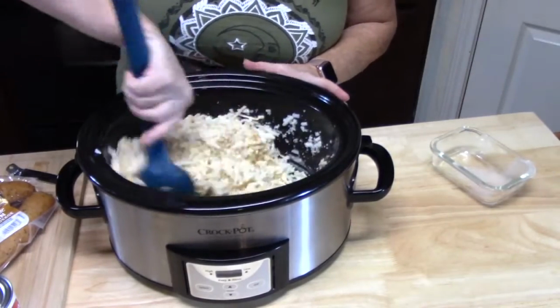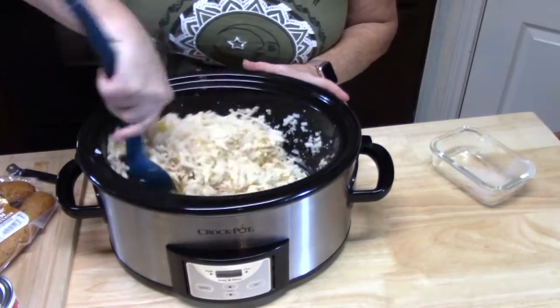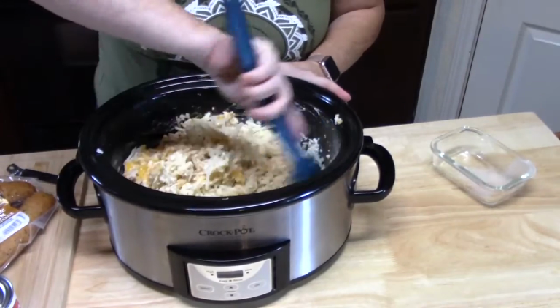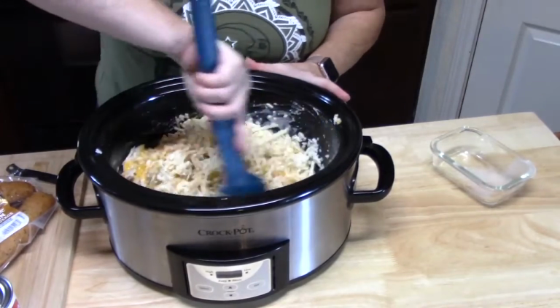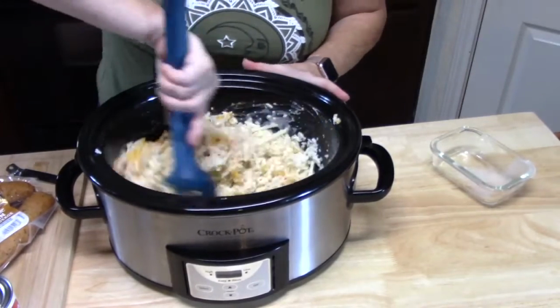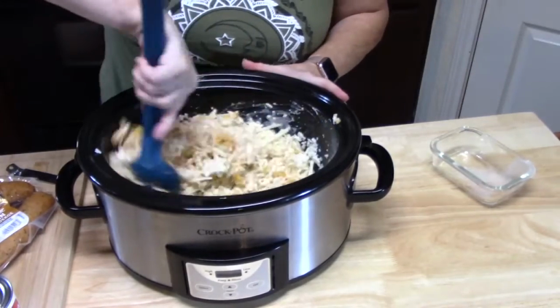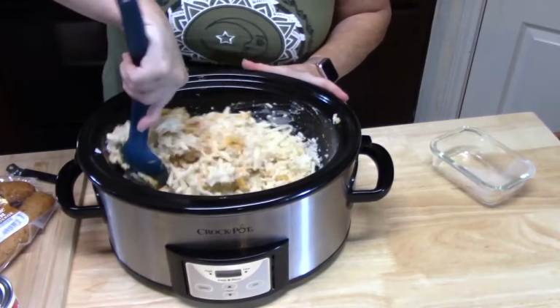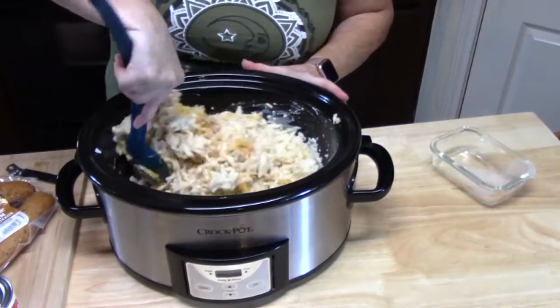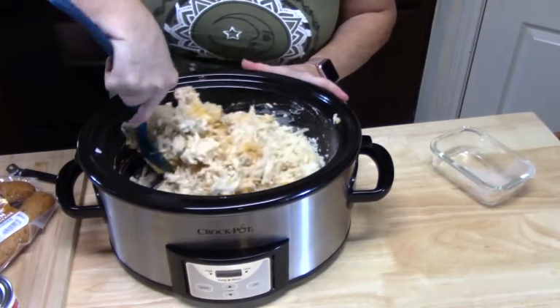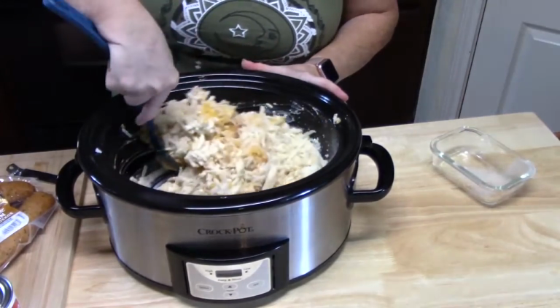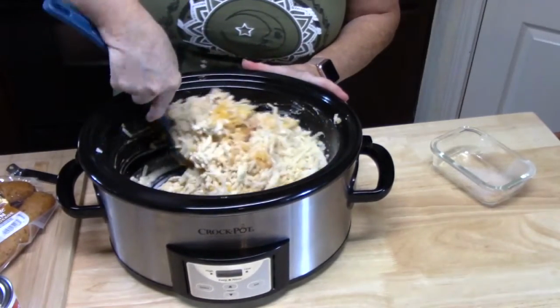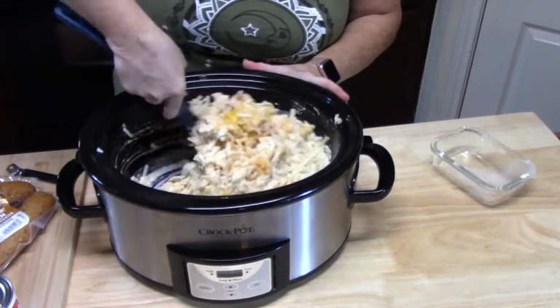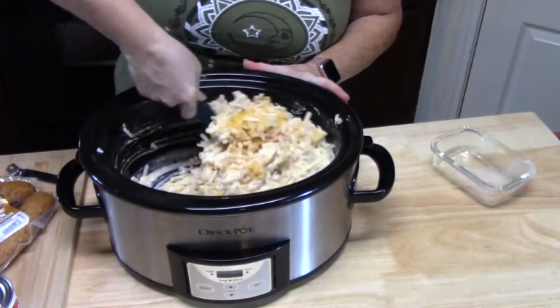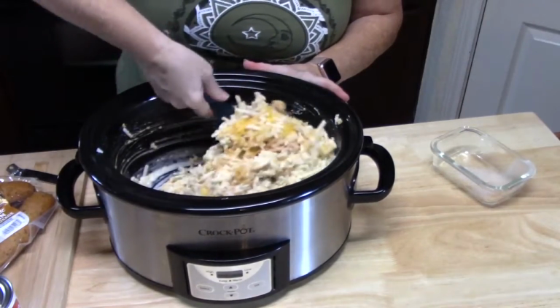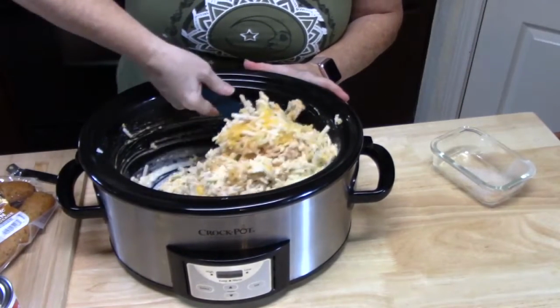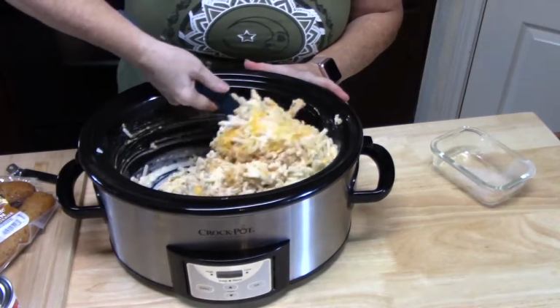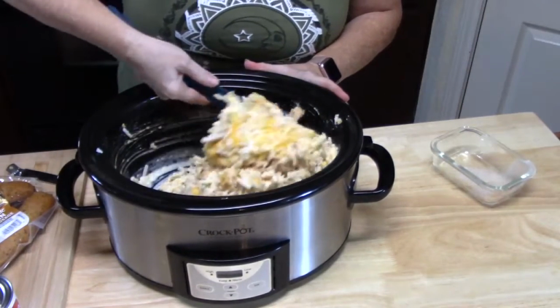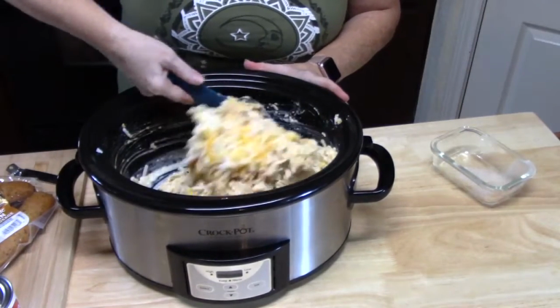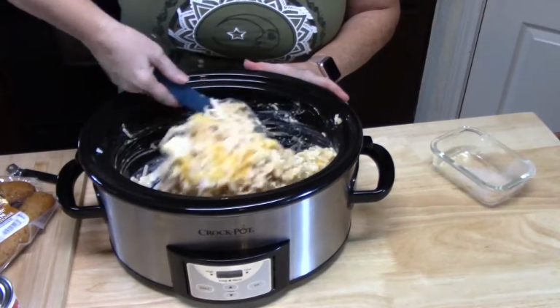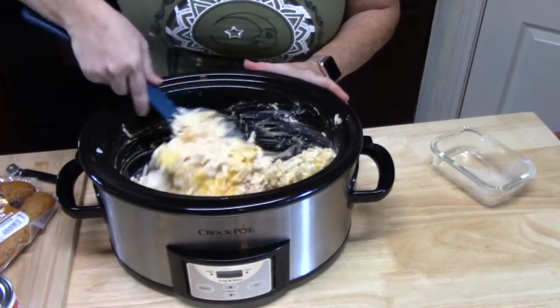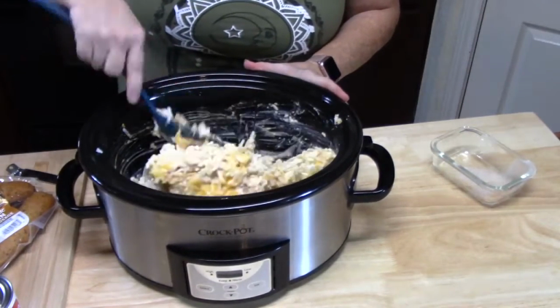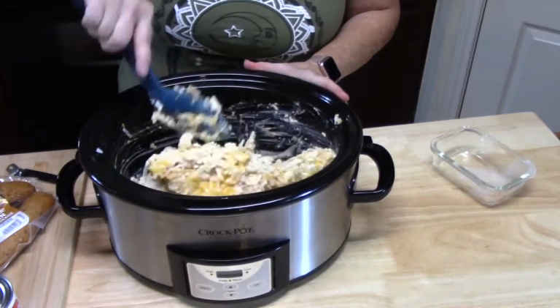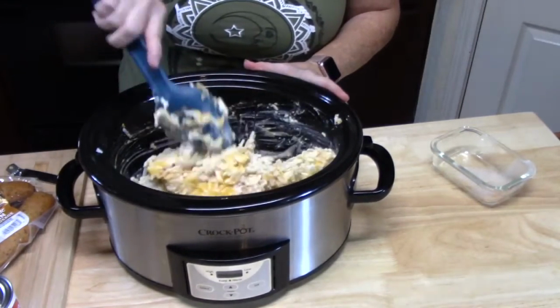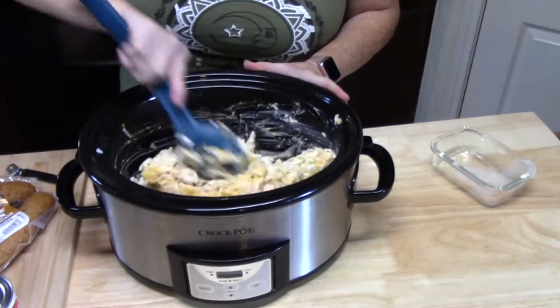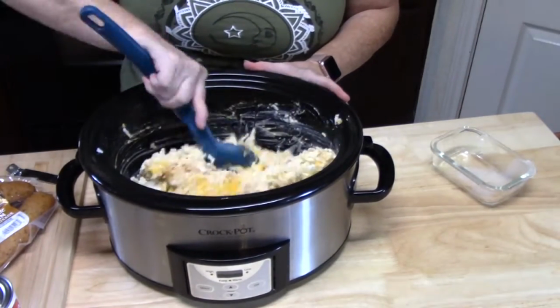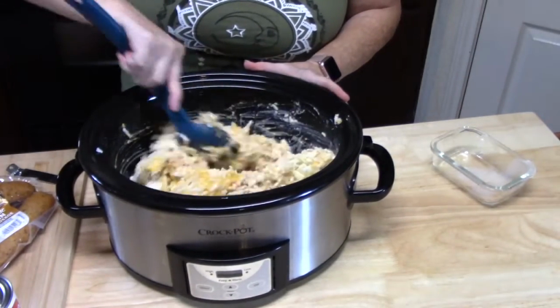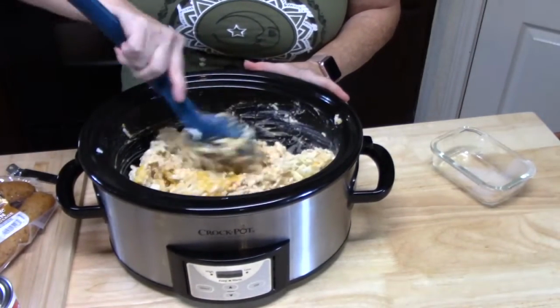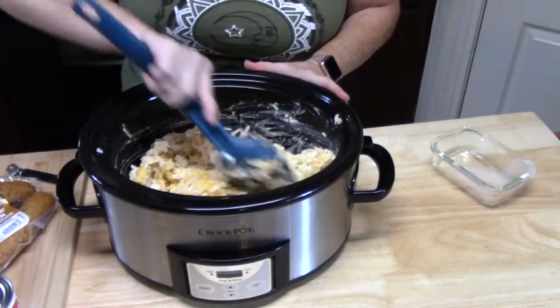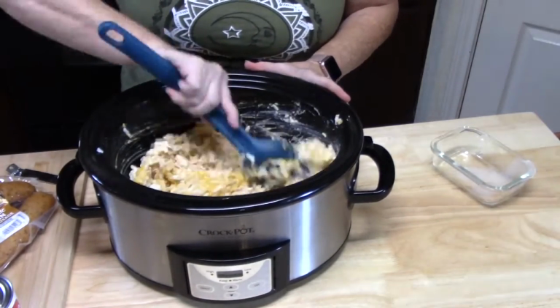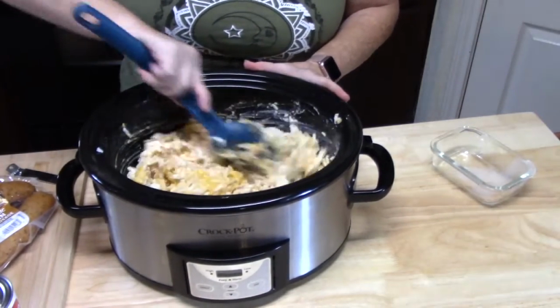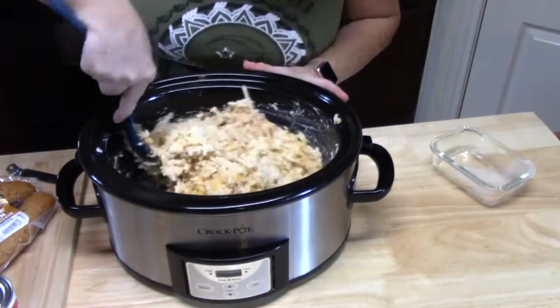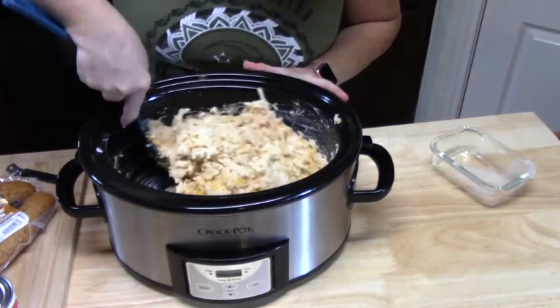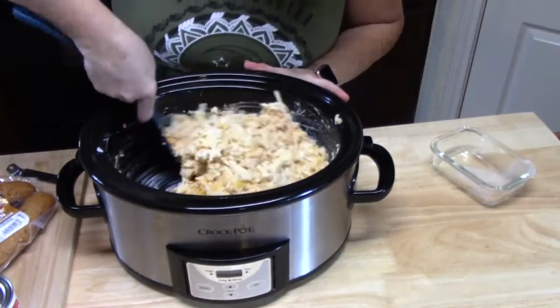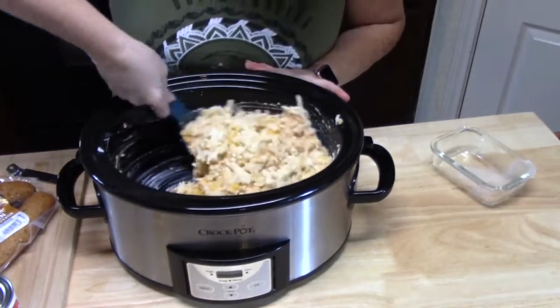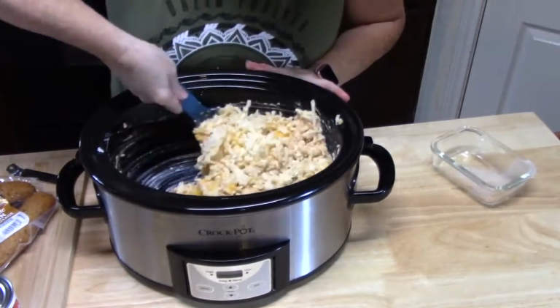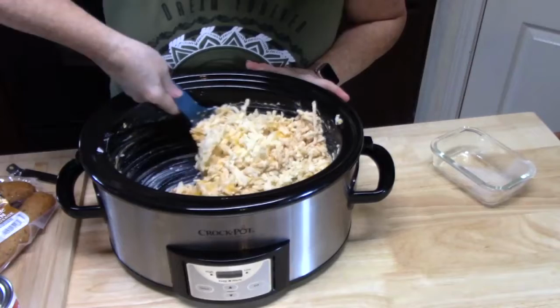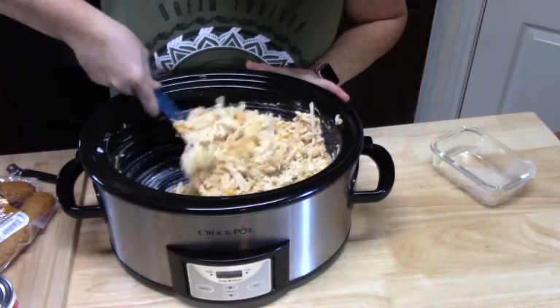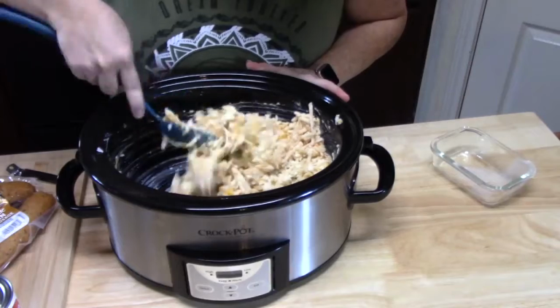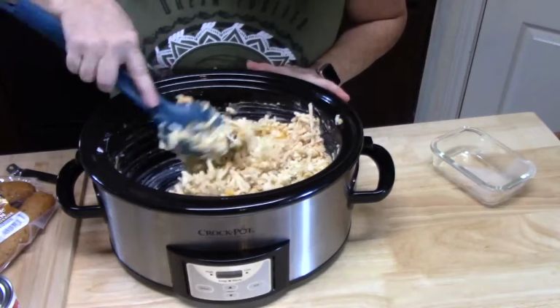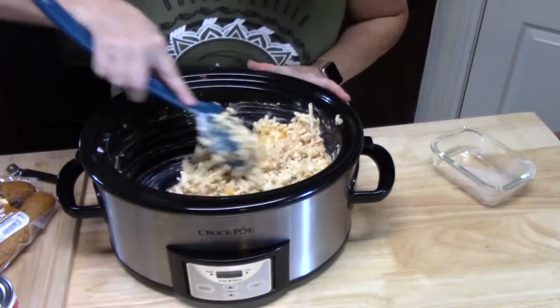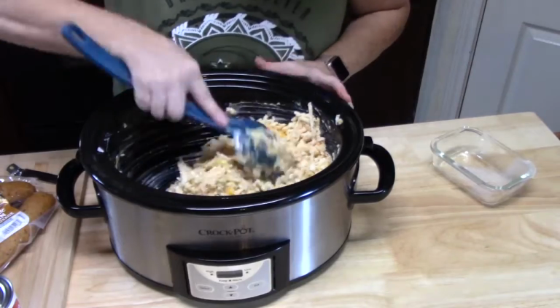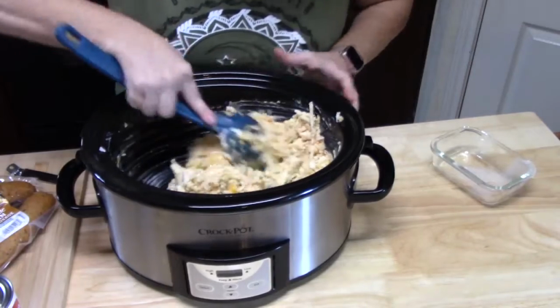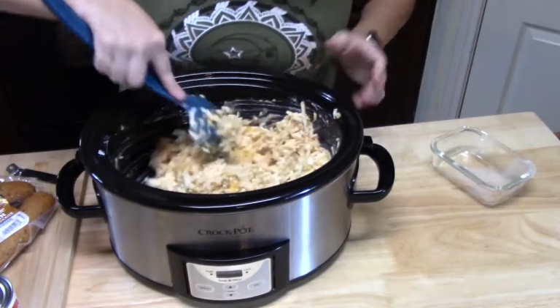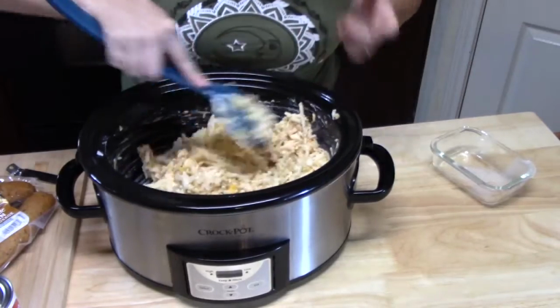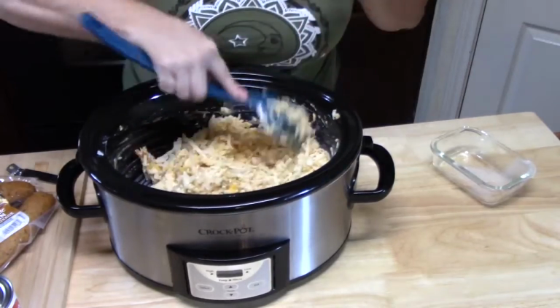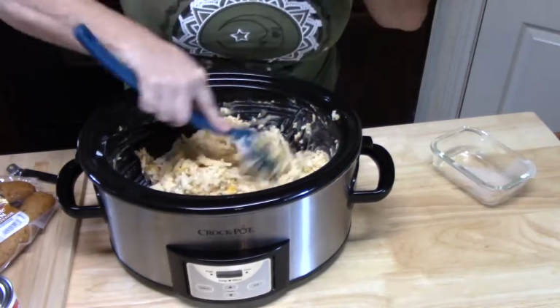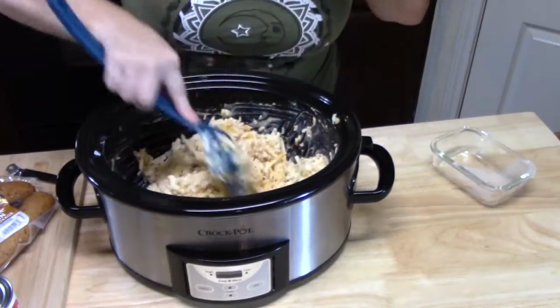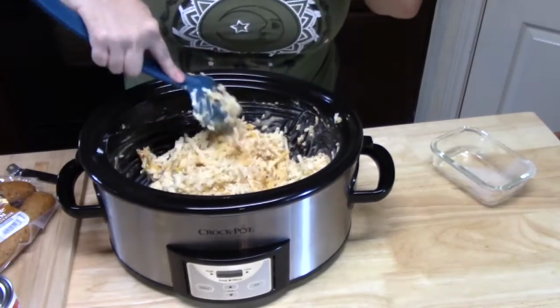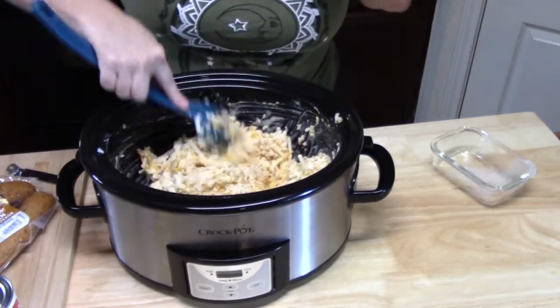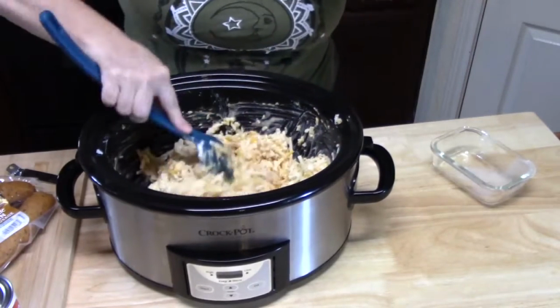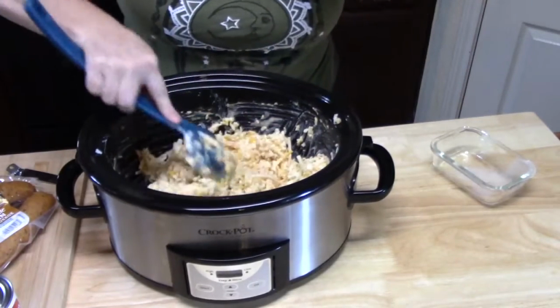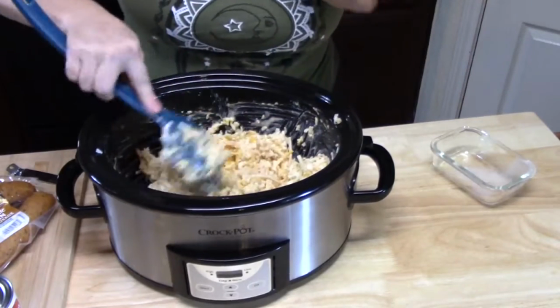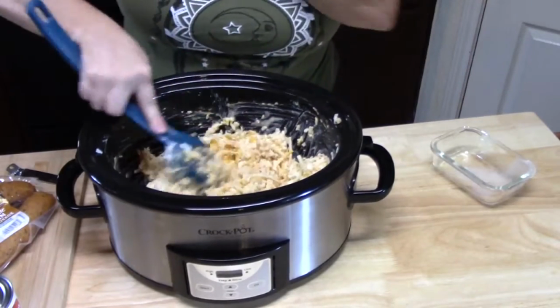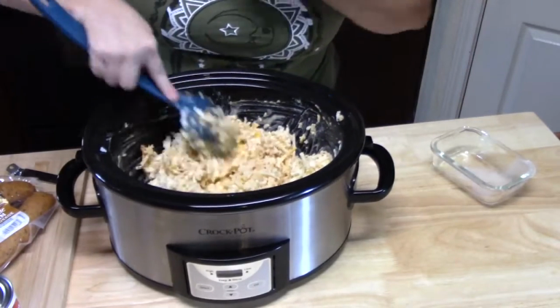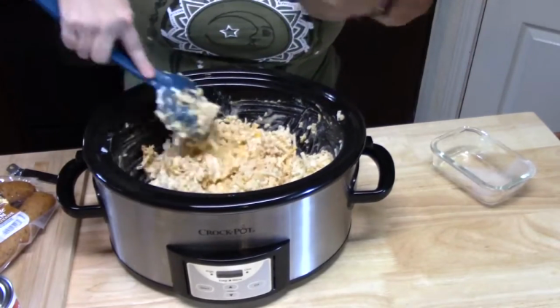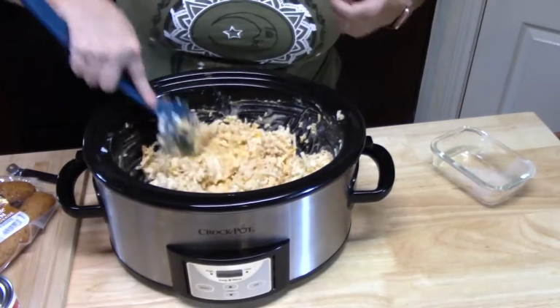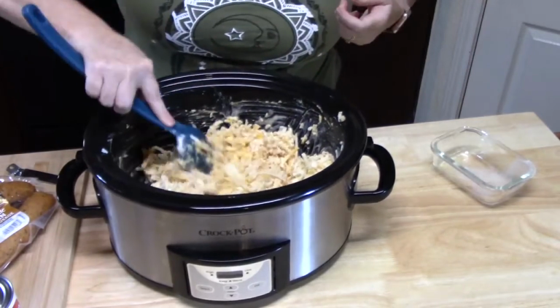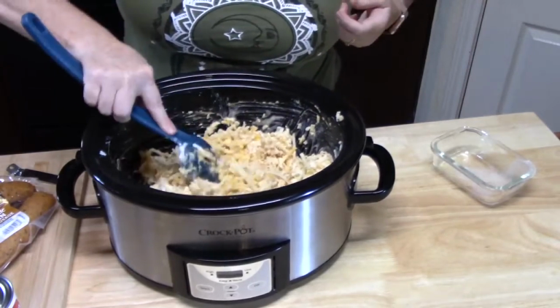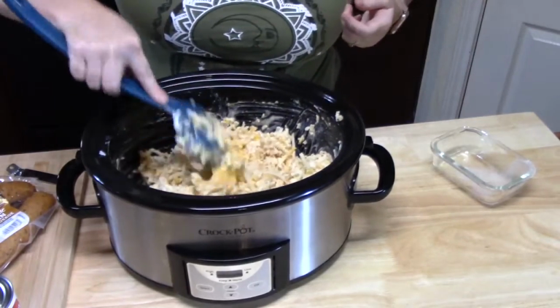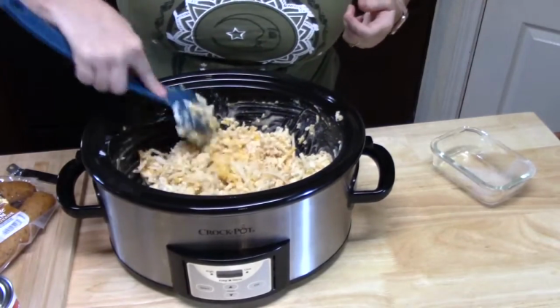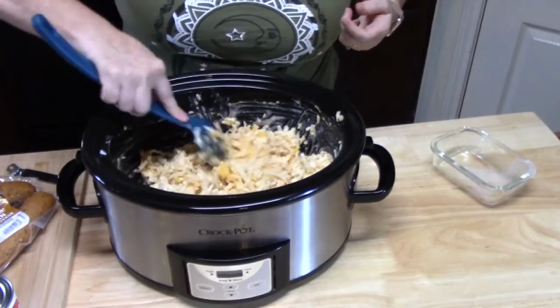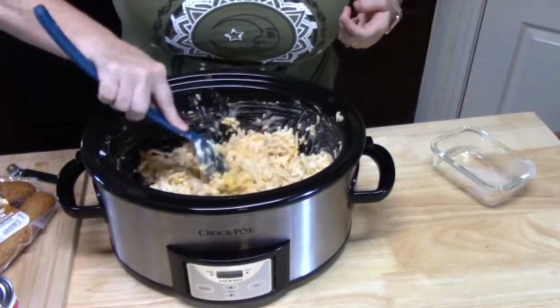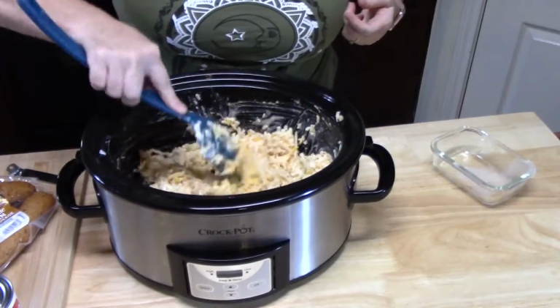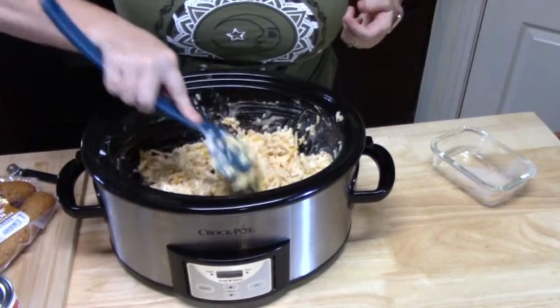Couldn't be any simpler, right? Look at that. So far, so good. Now we're going to go ahead and prepare our sausage to go in.